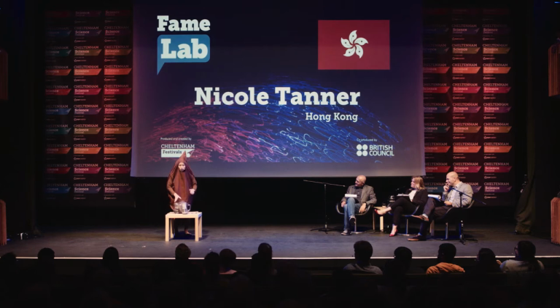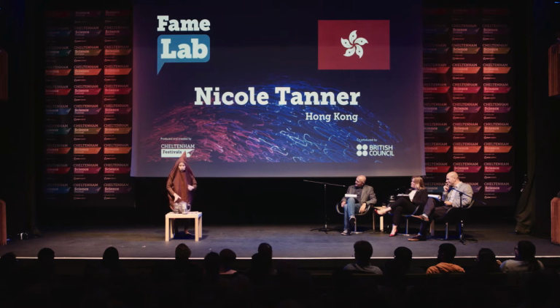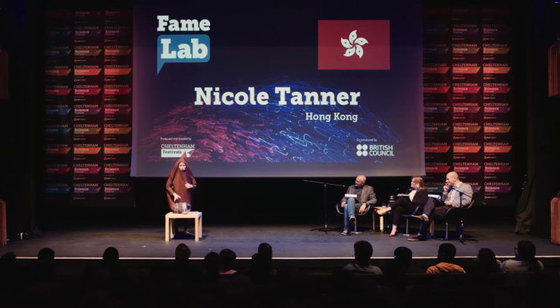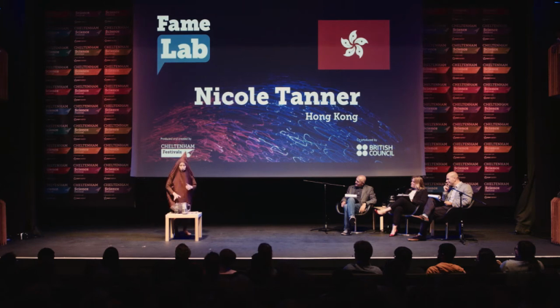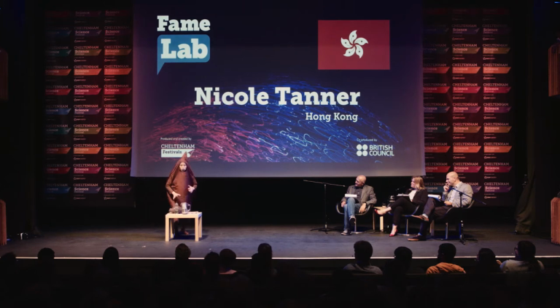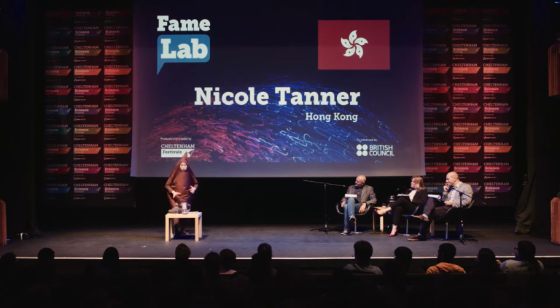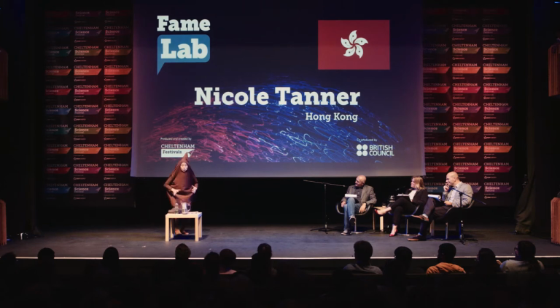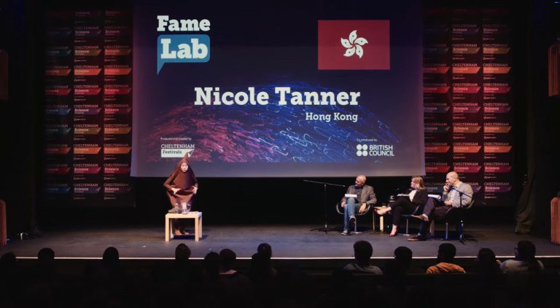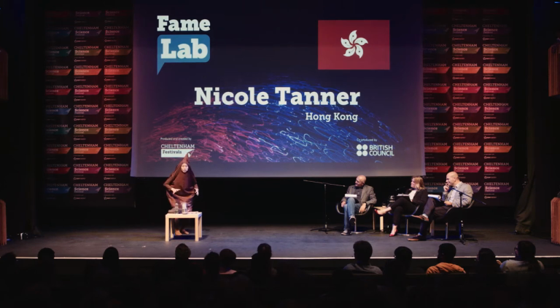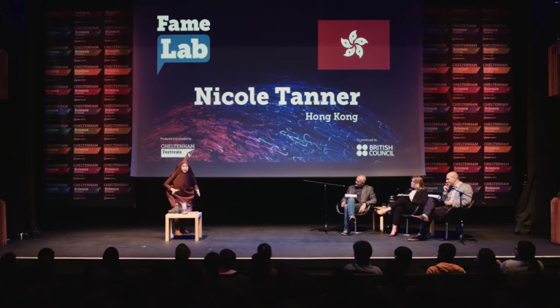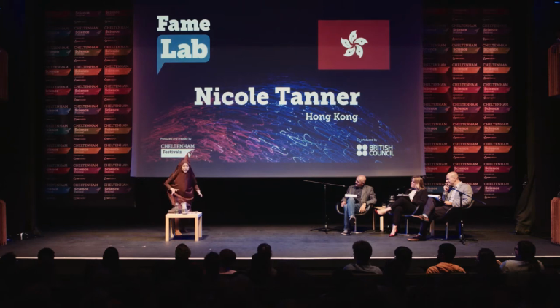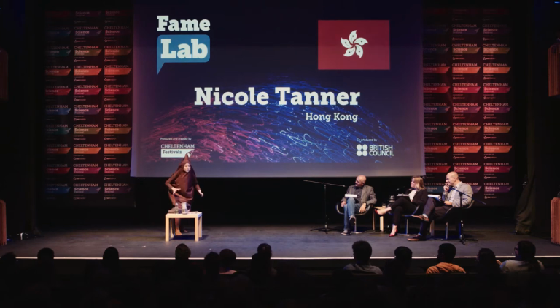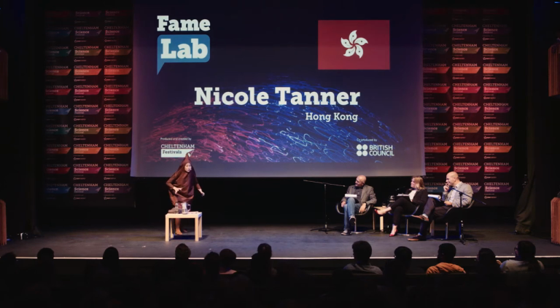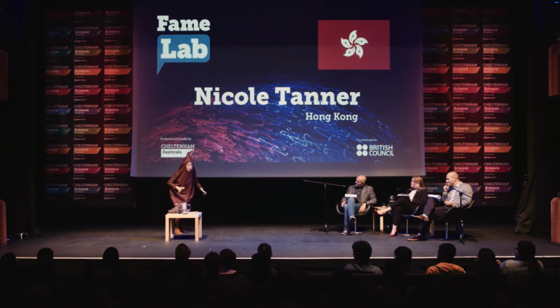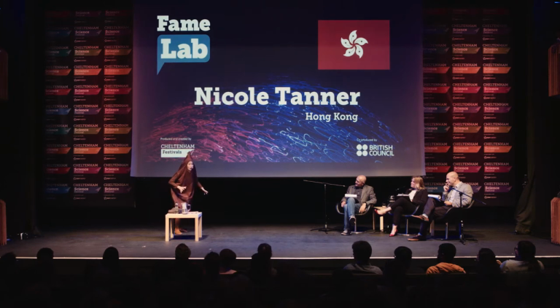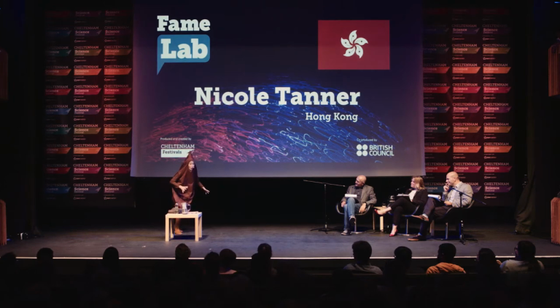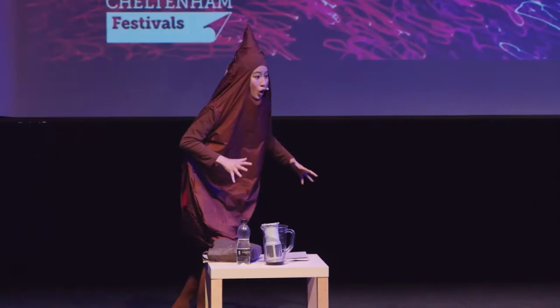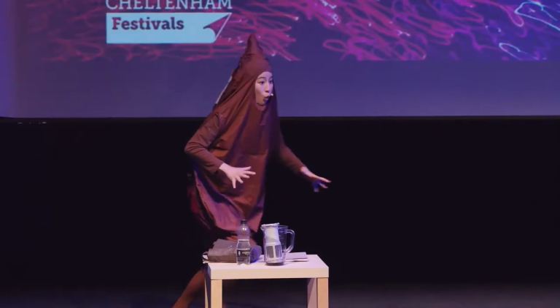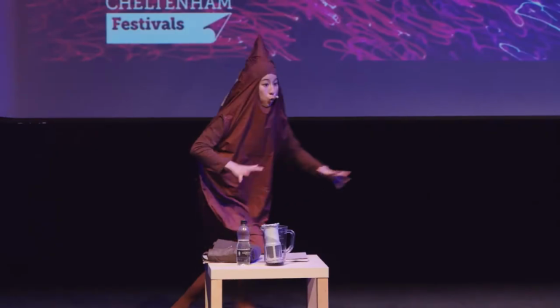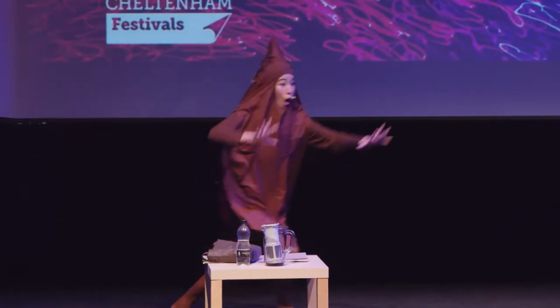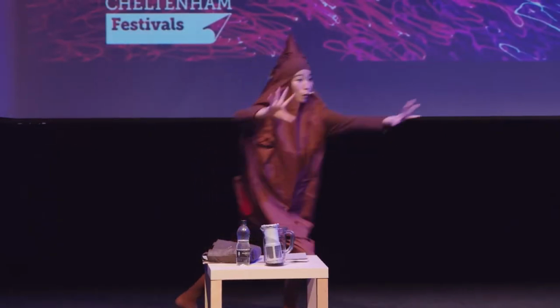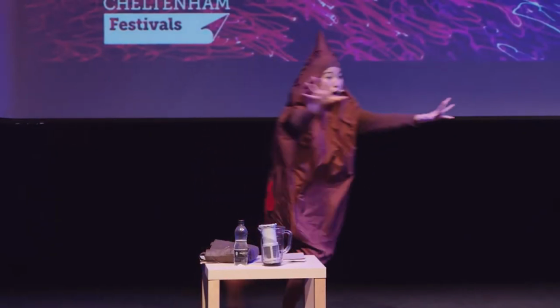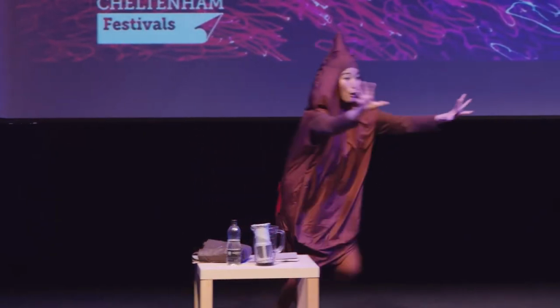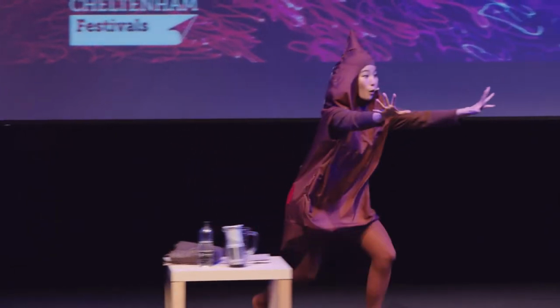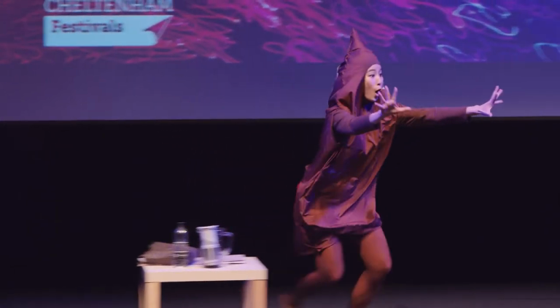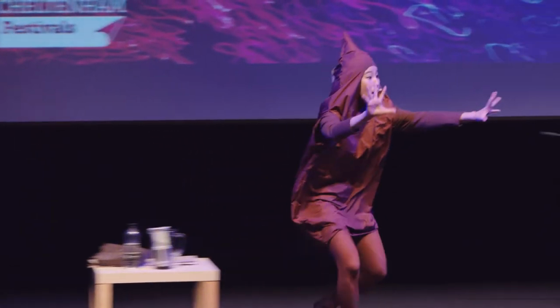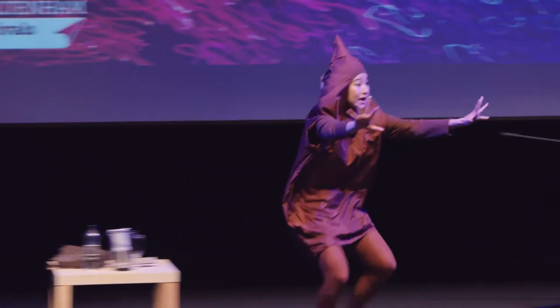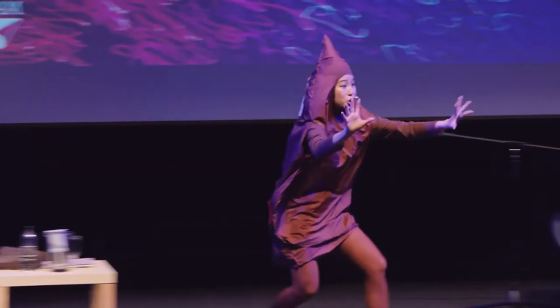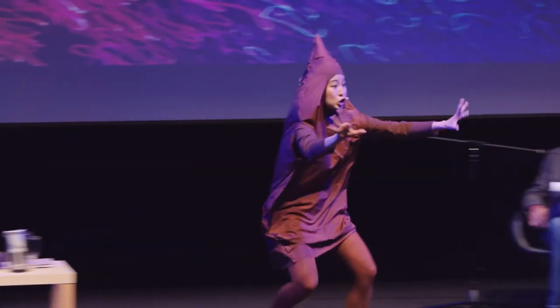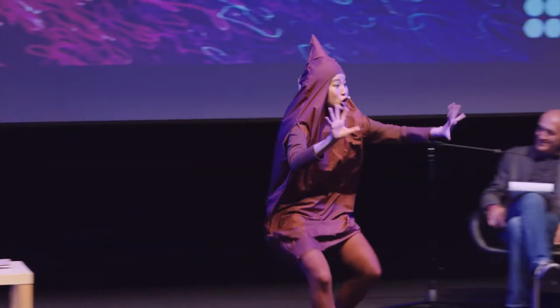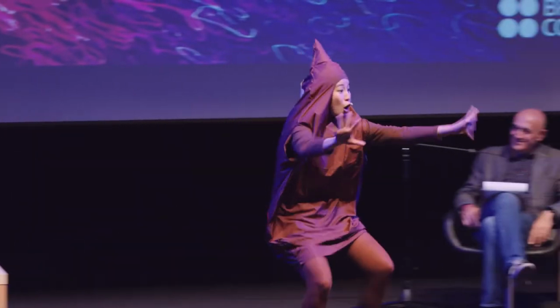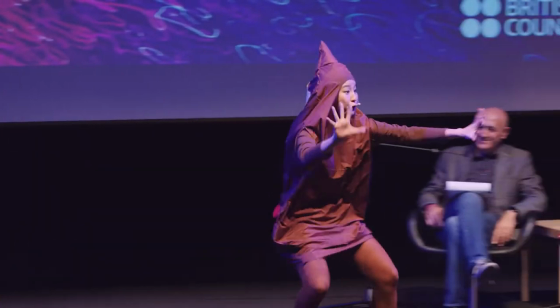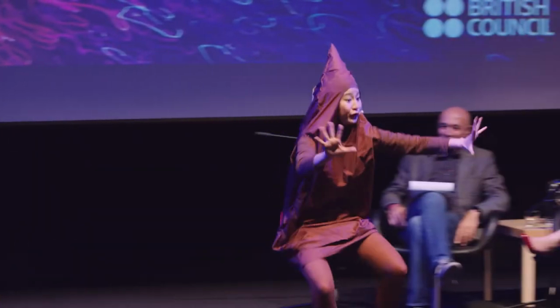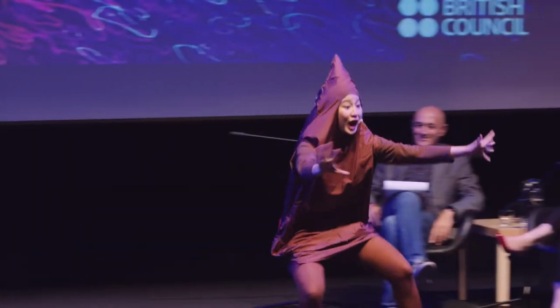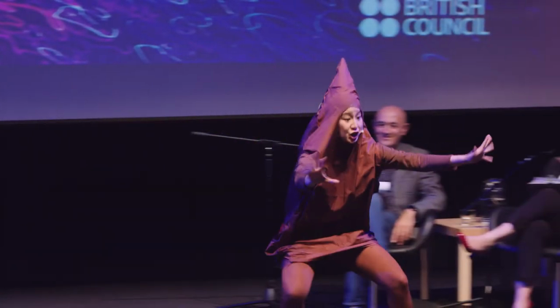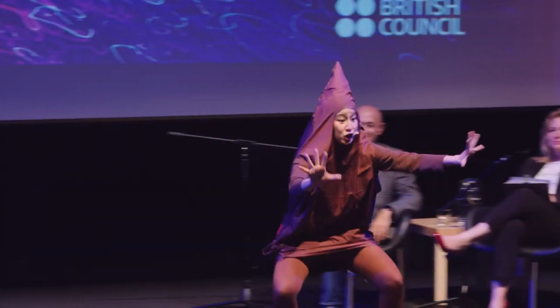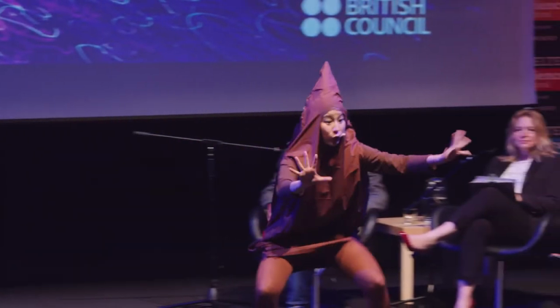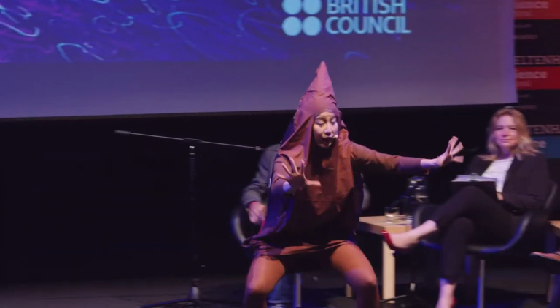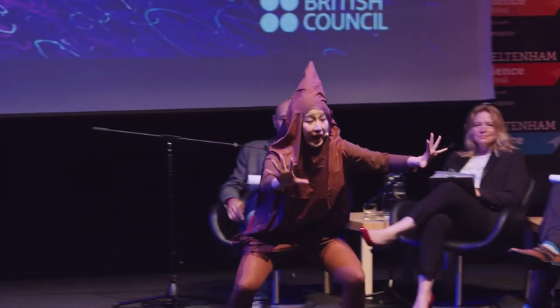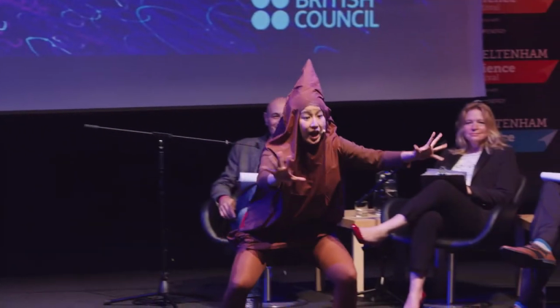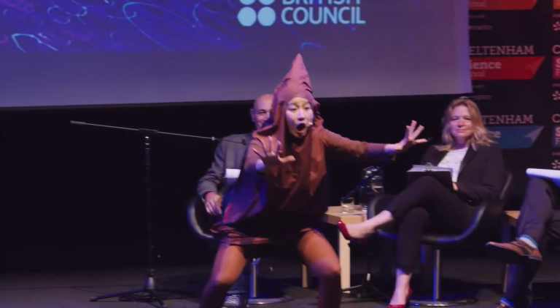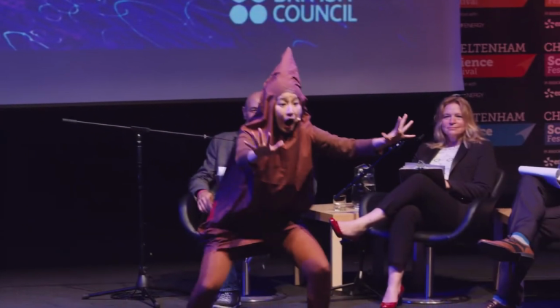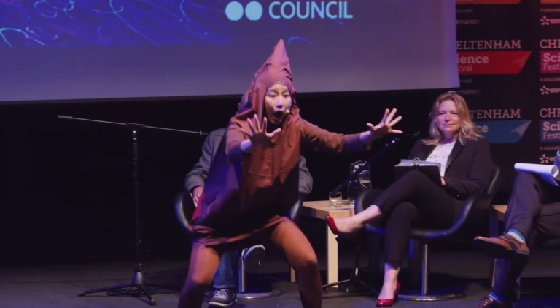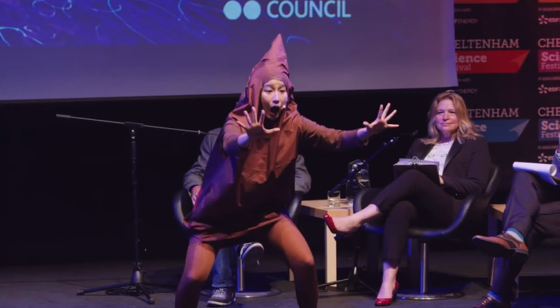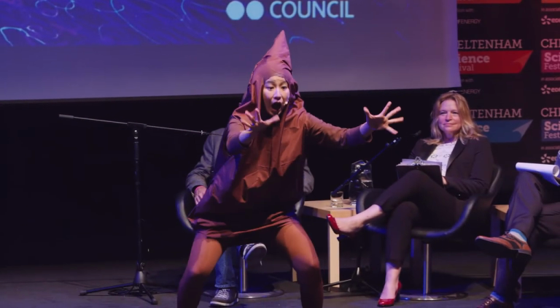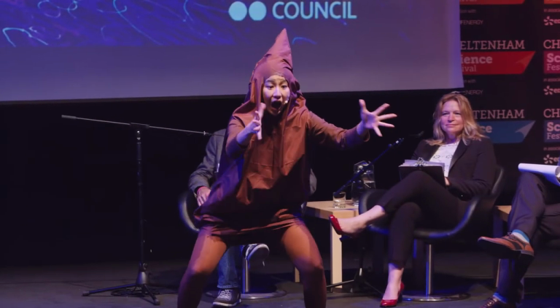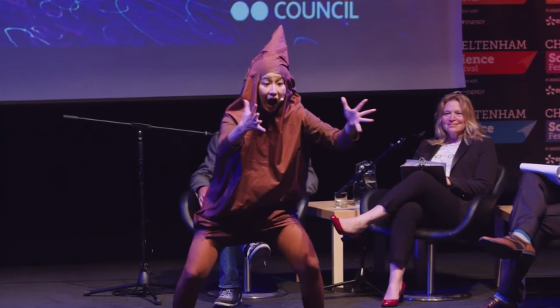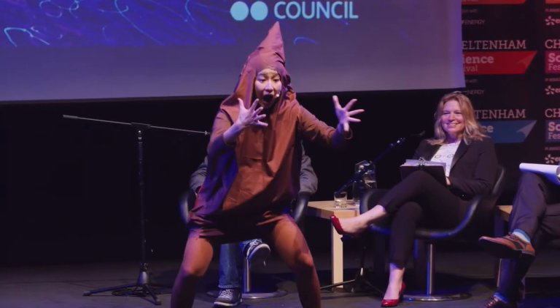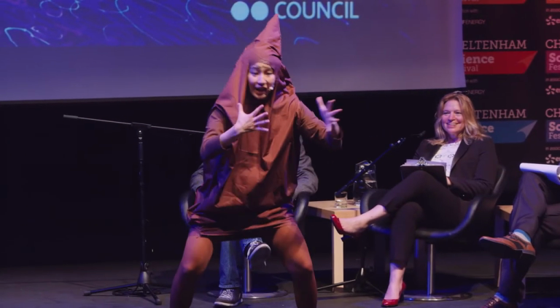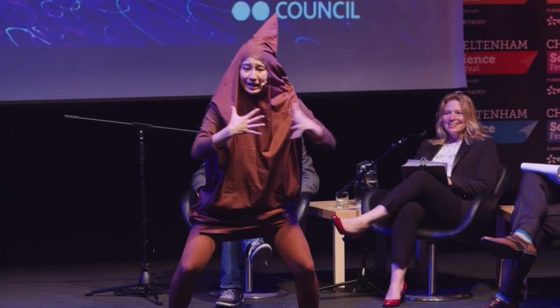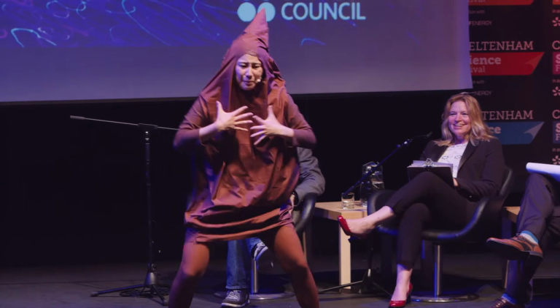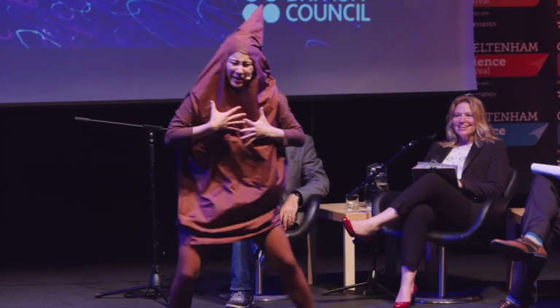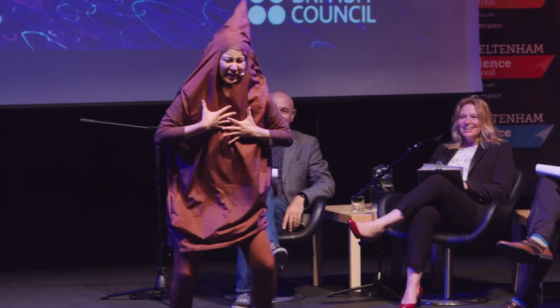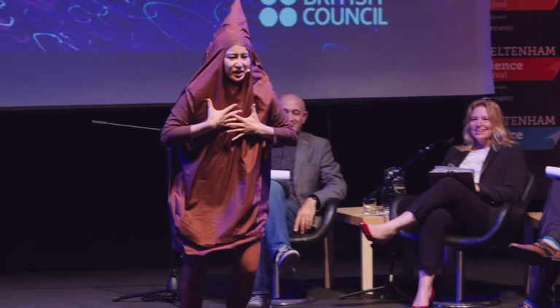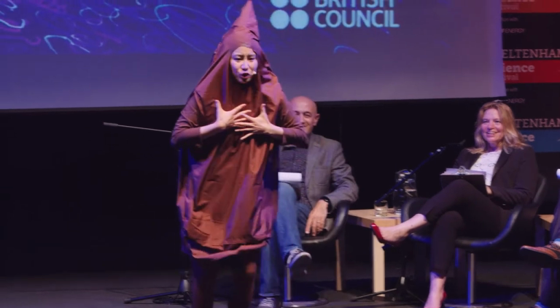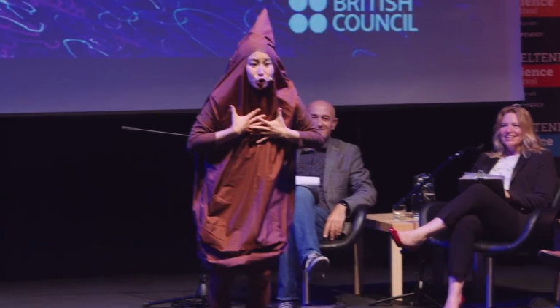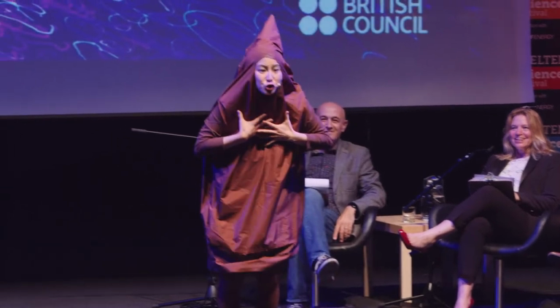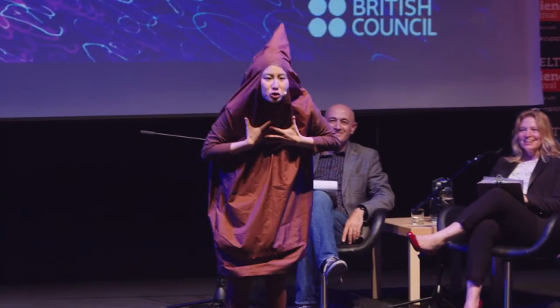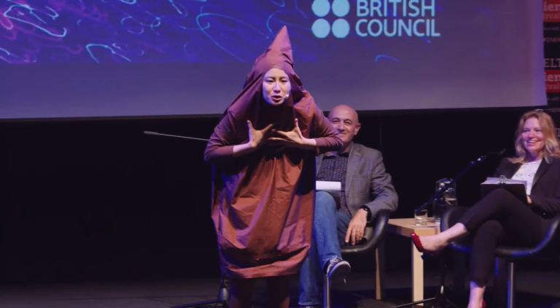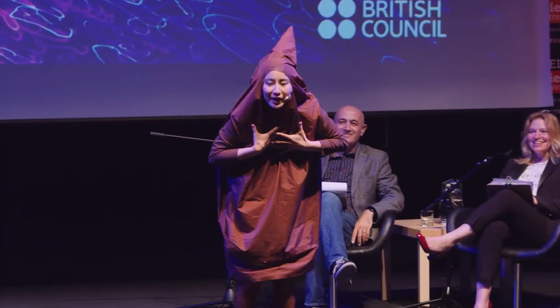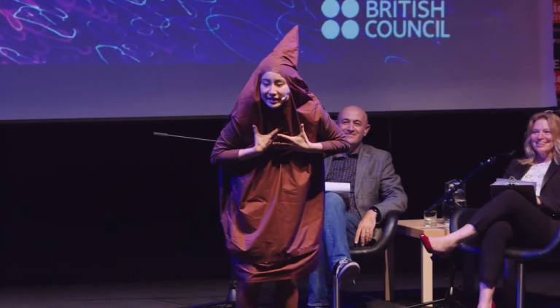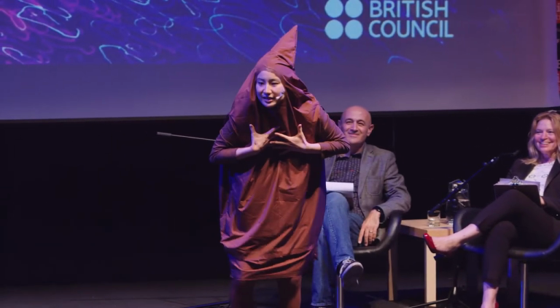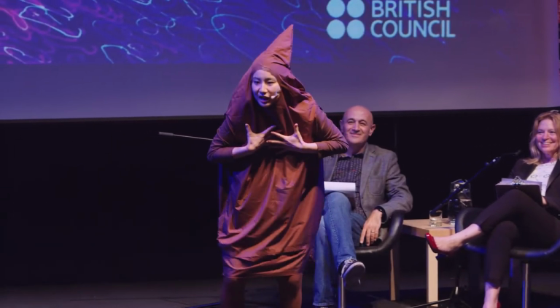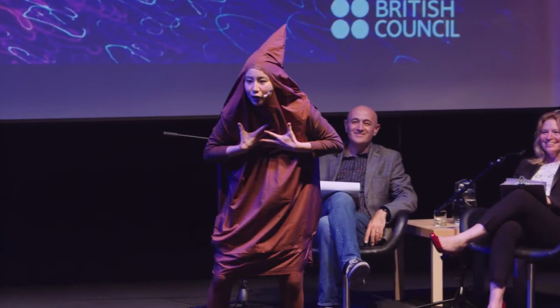Human beings? Whoa, whoa, wait! Don't flush, okay? Let me at least introduce myself.